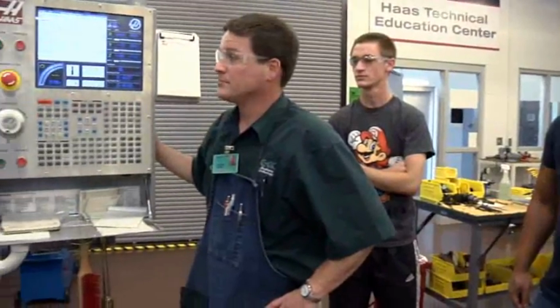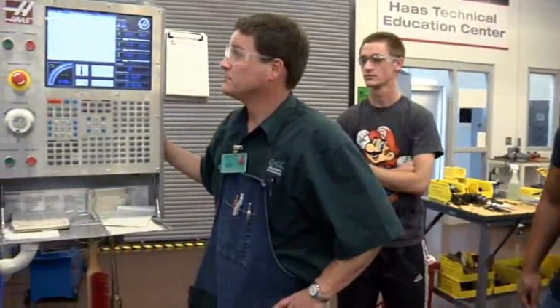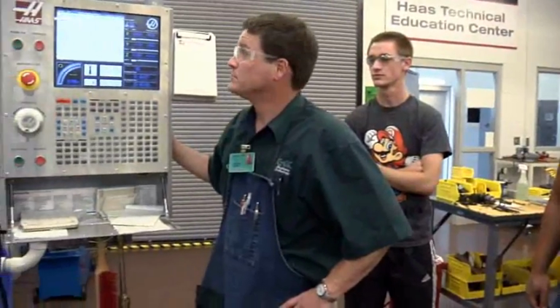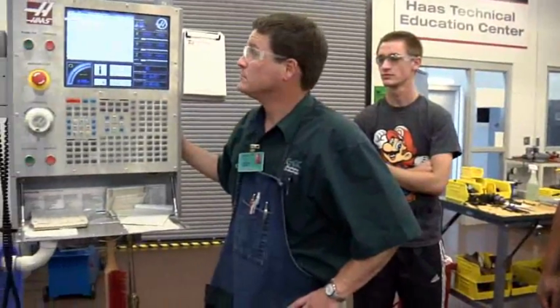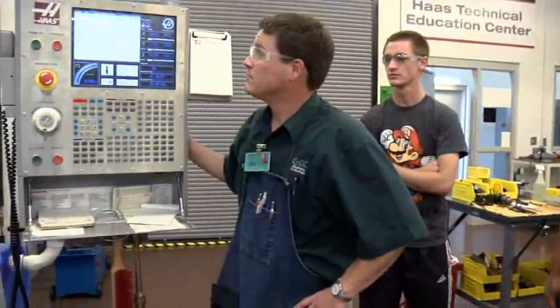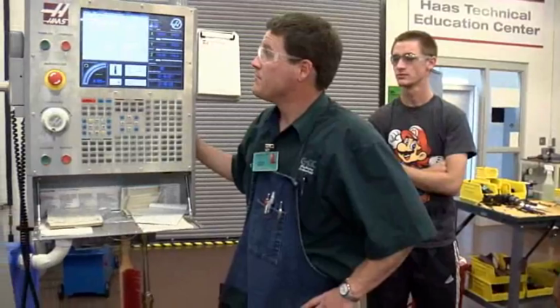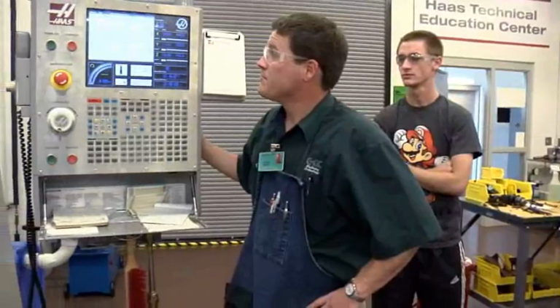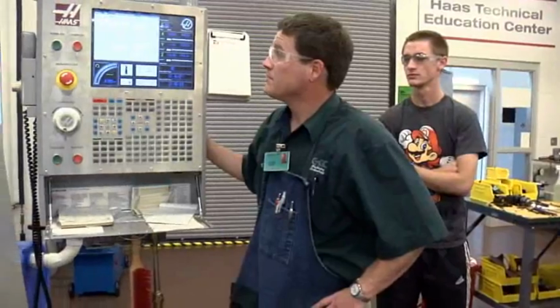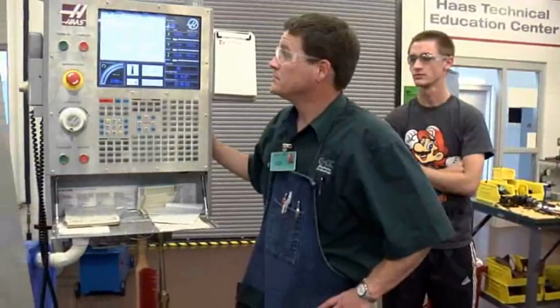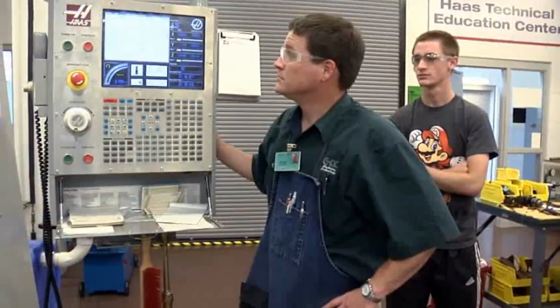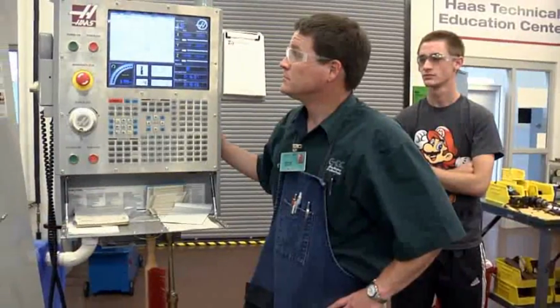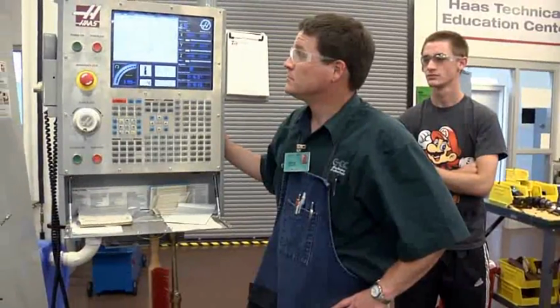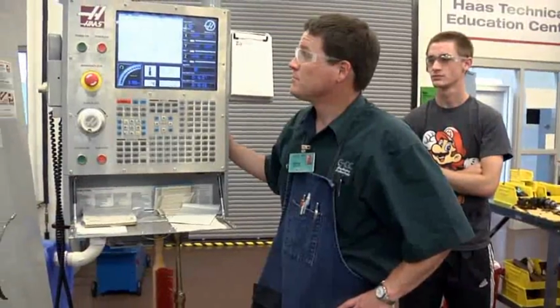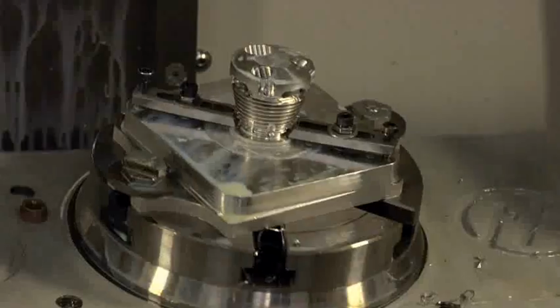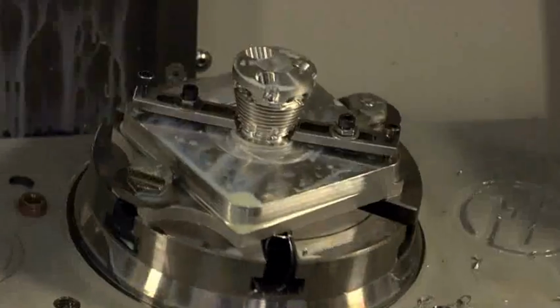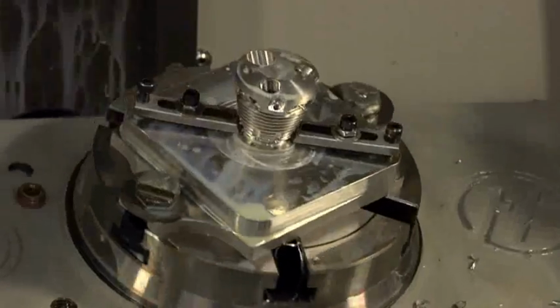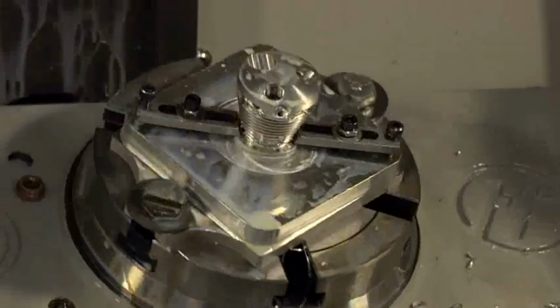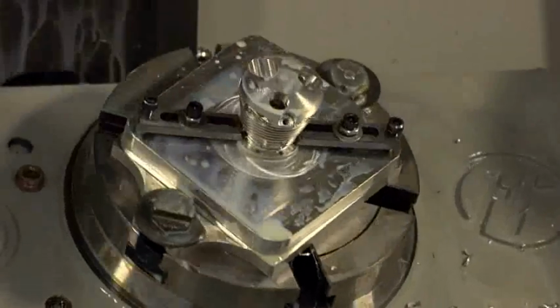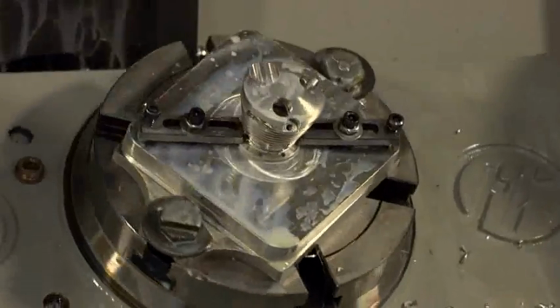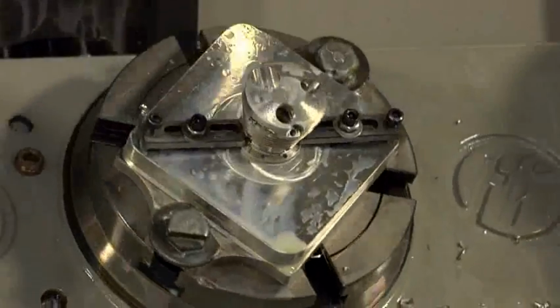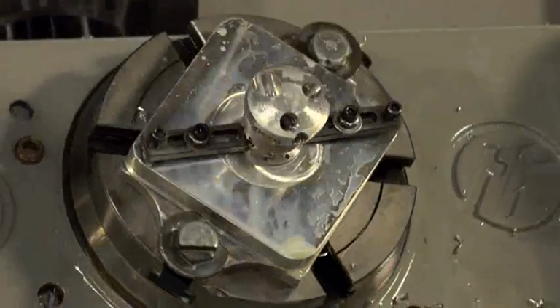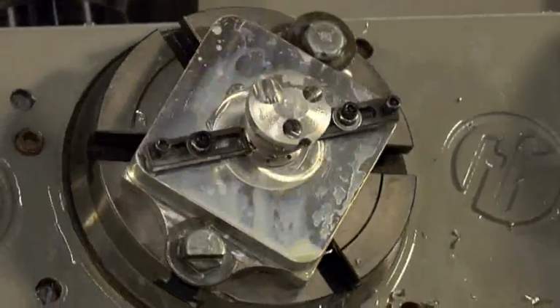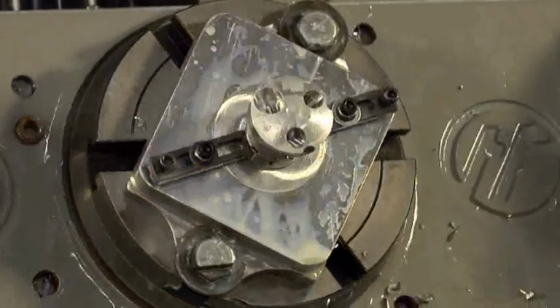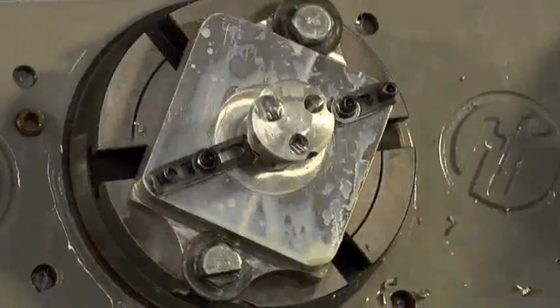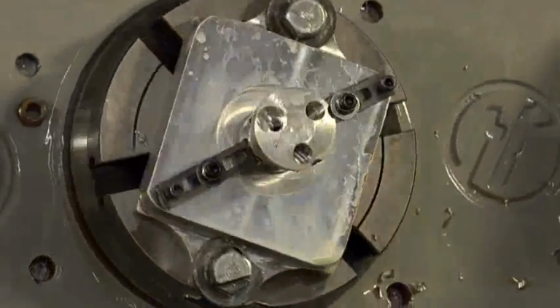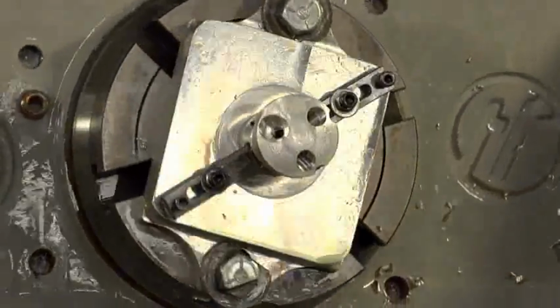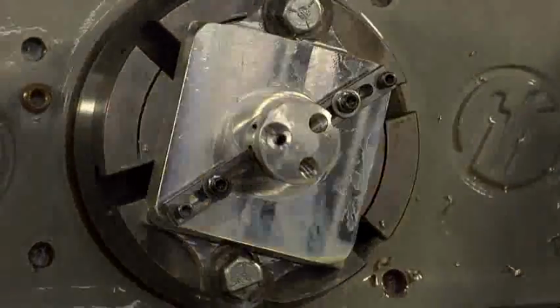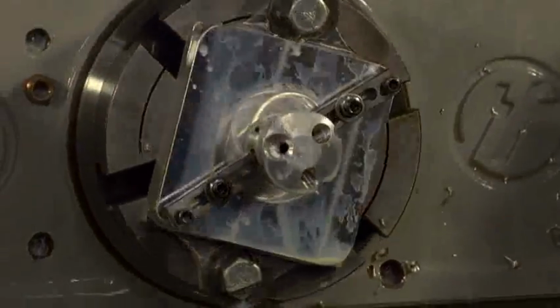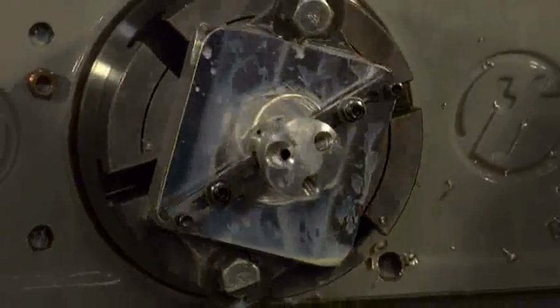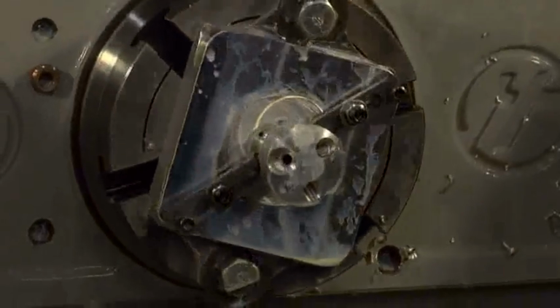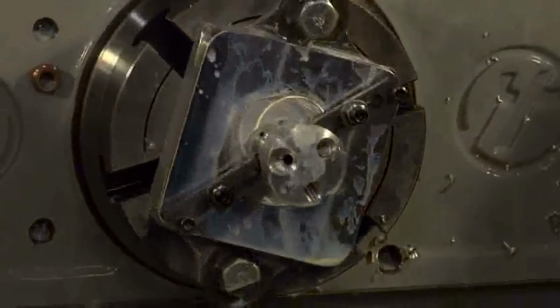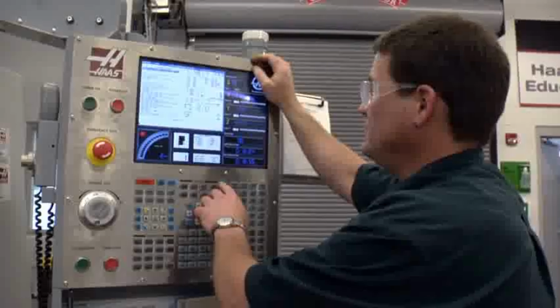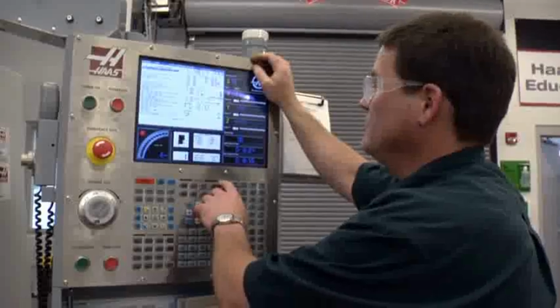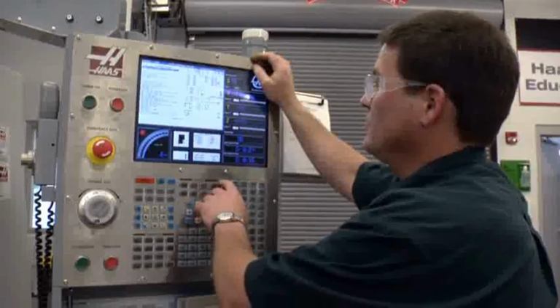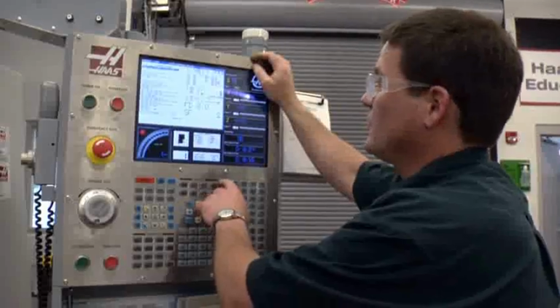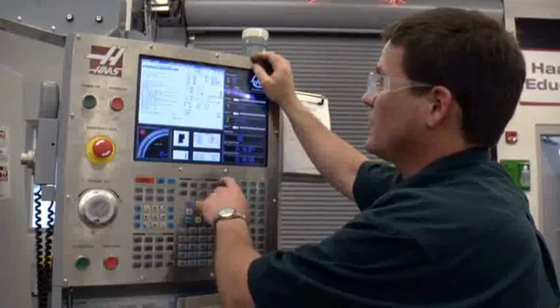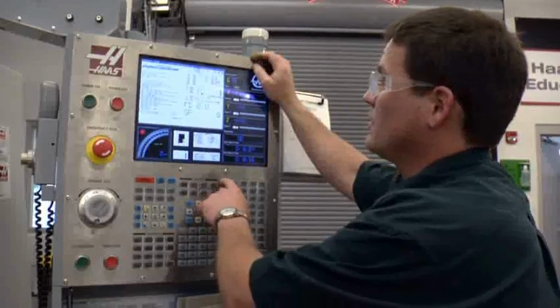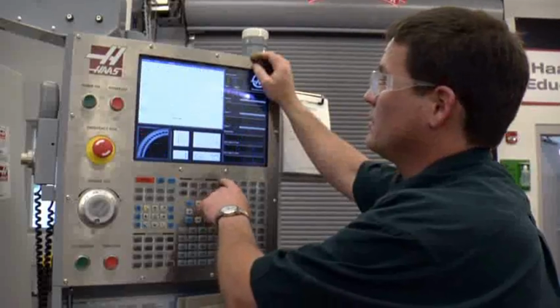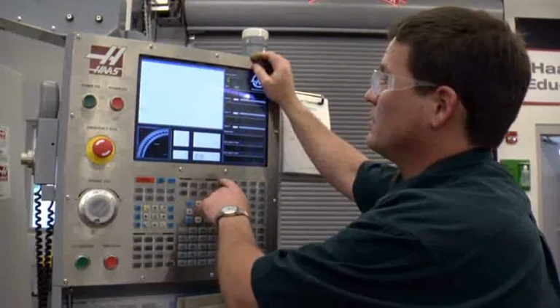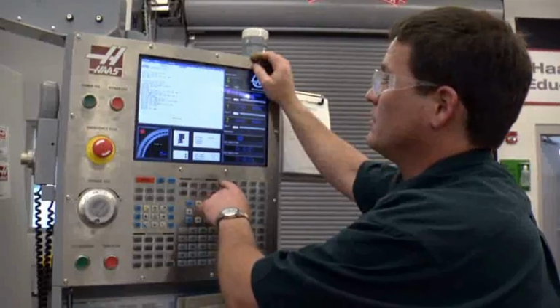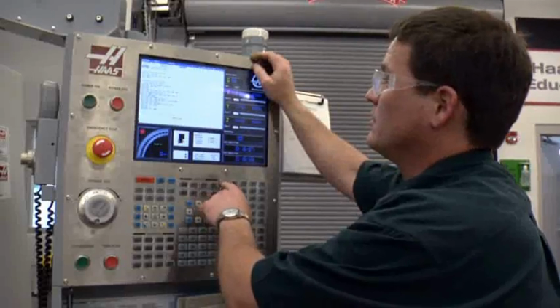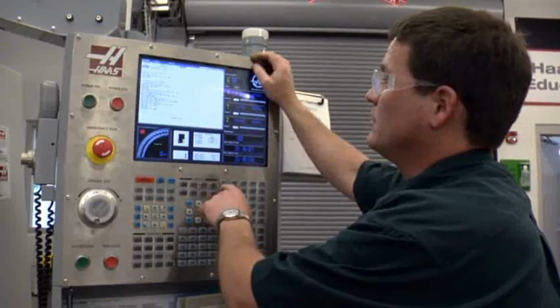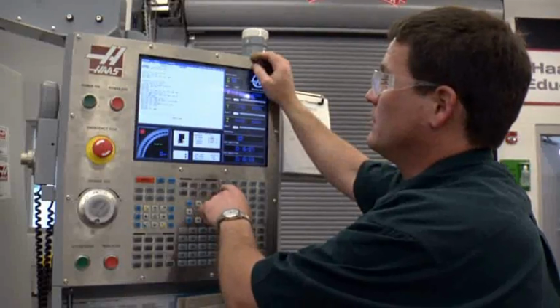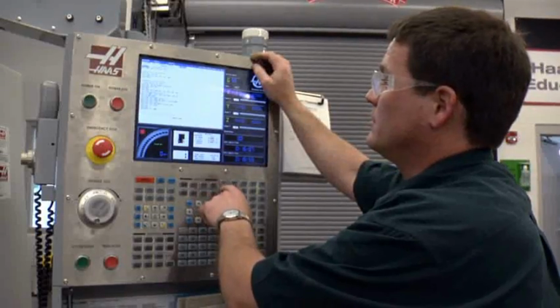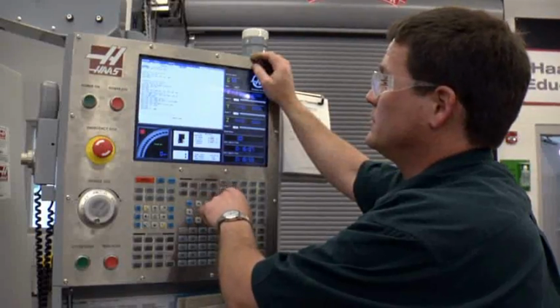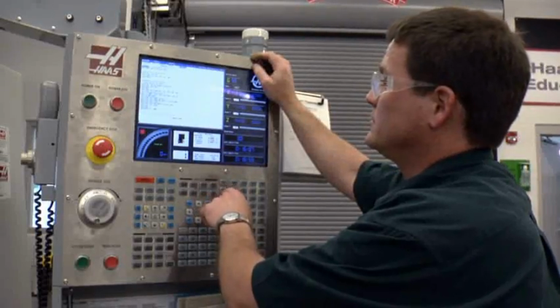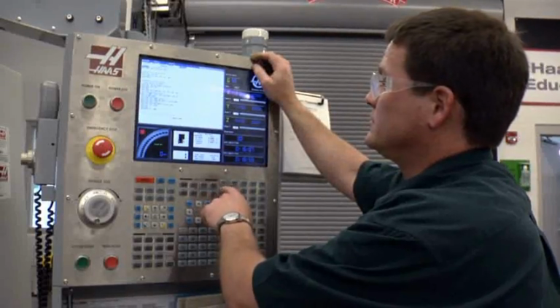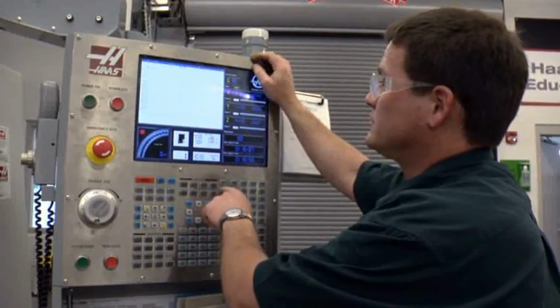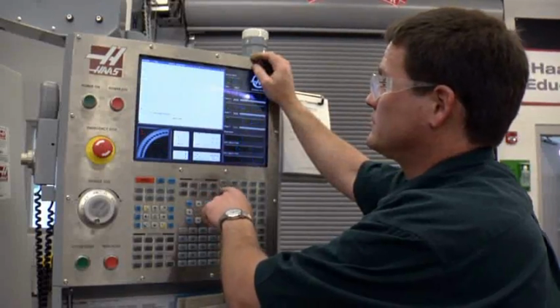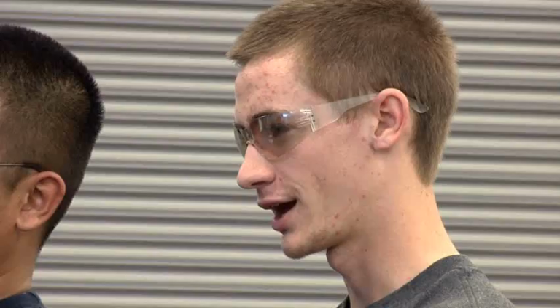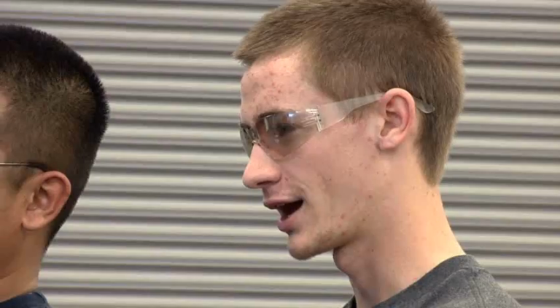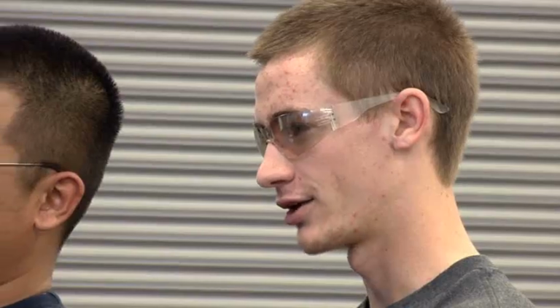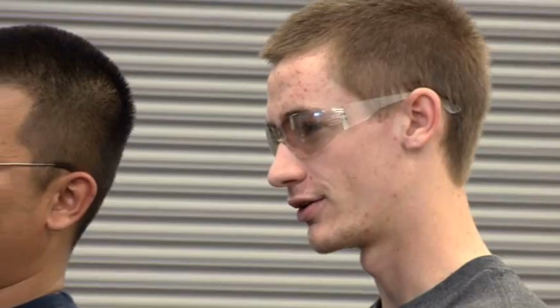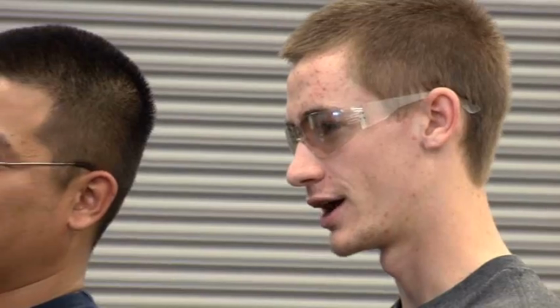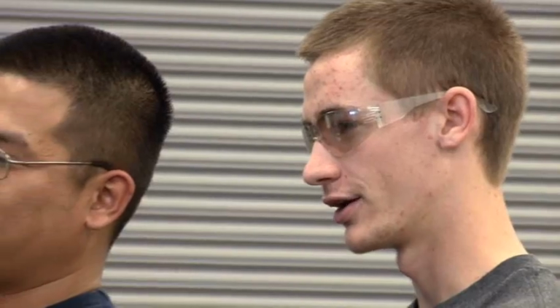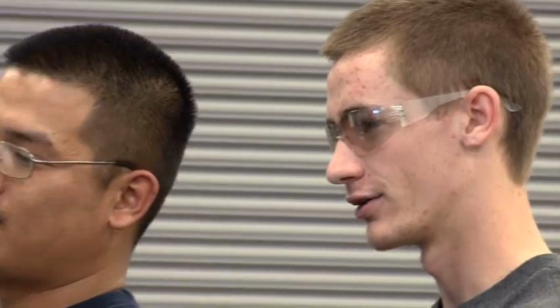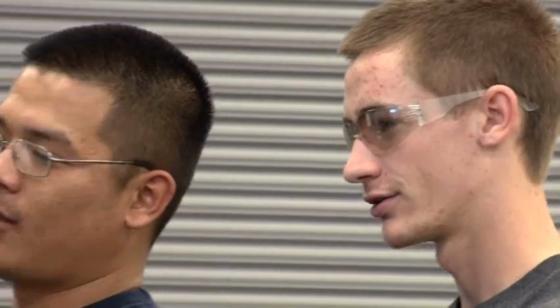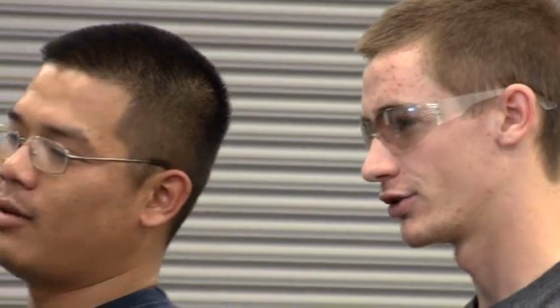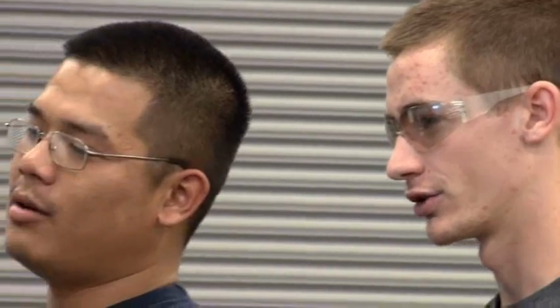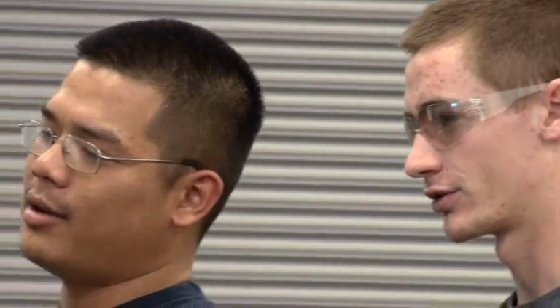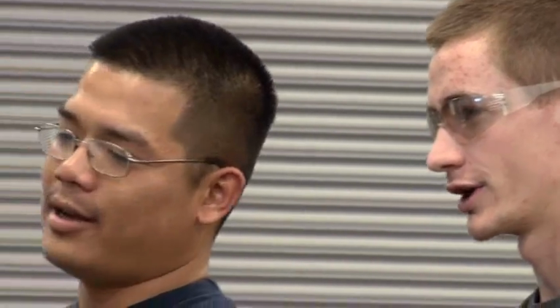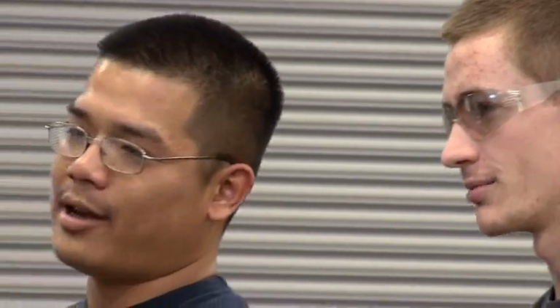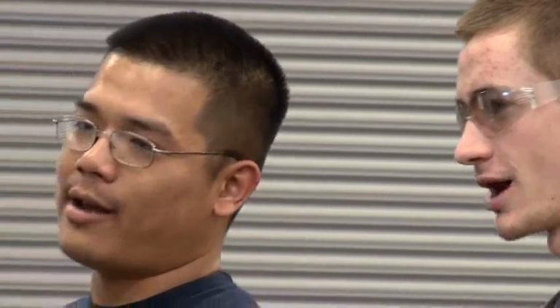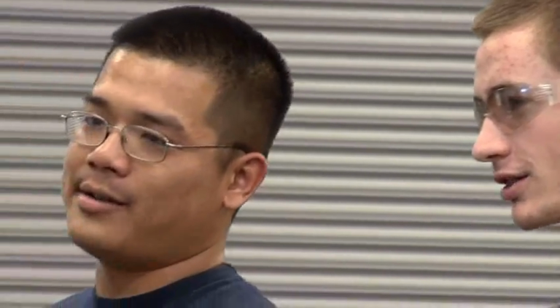Employers appreciate the level of training that GTCC graduates bring to the workplace. Their skills allow for a quick start on the job.